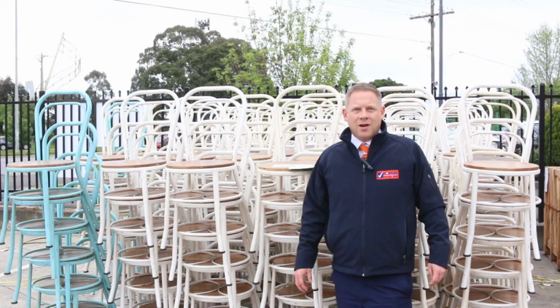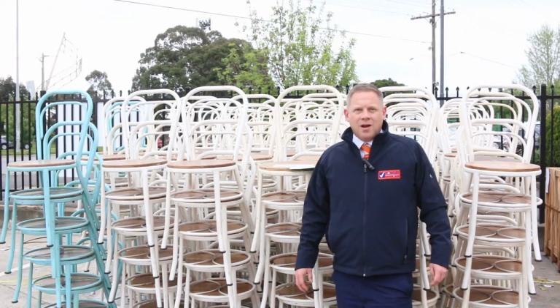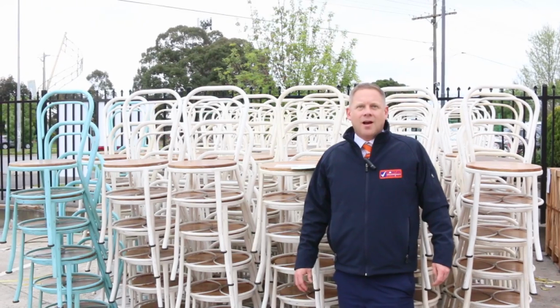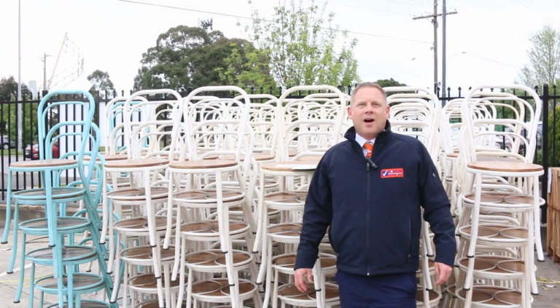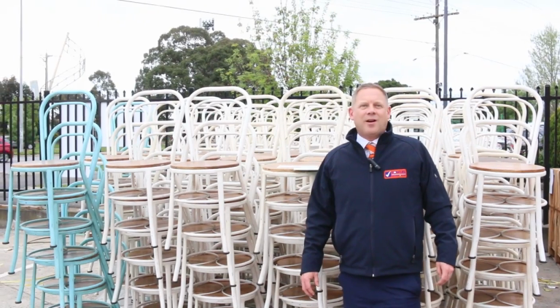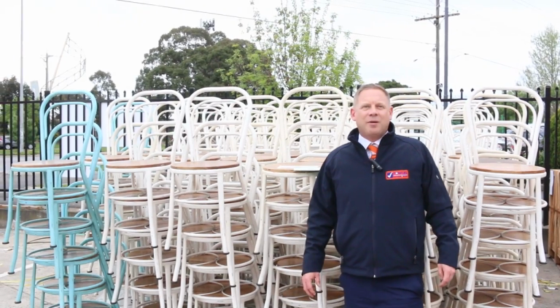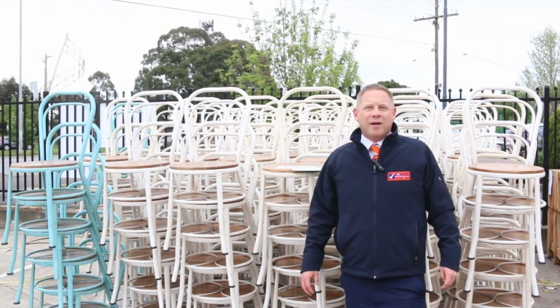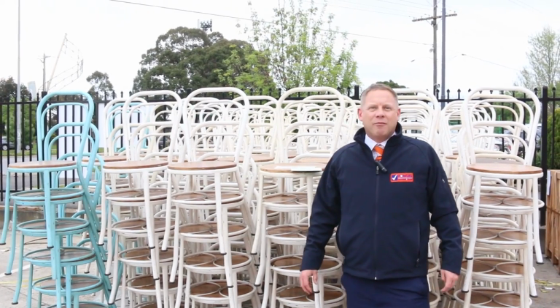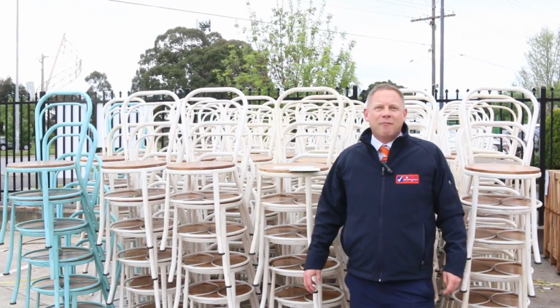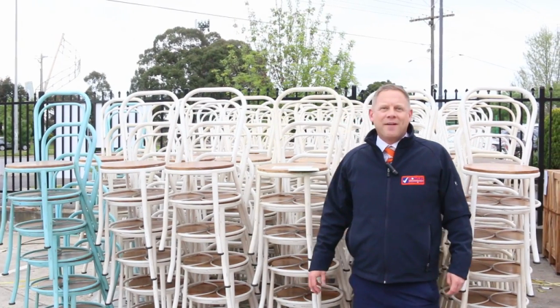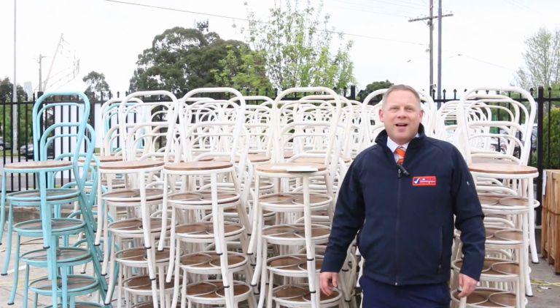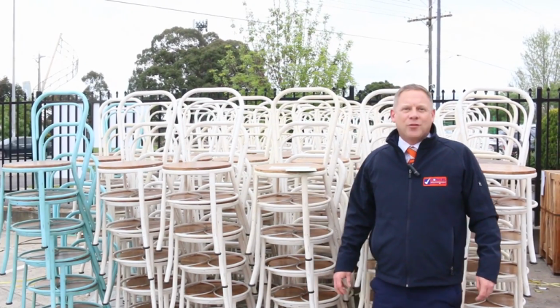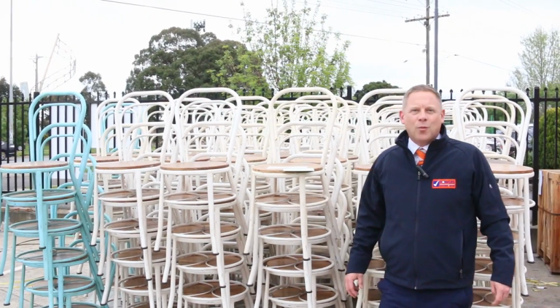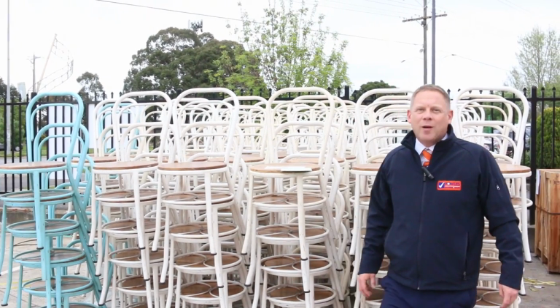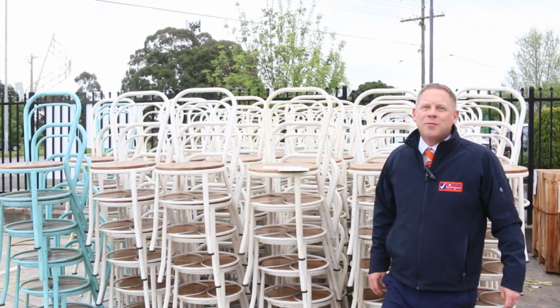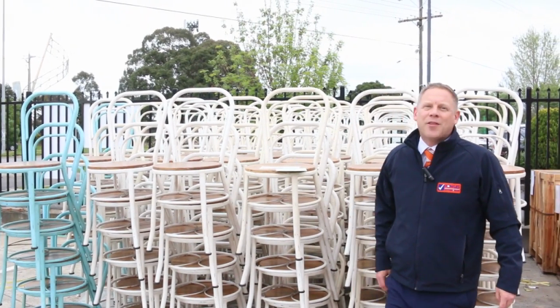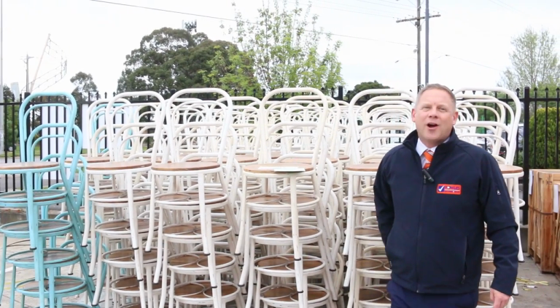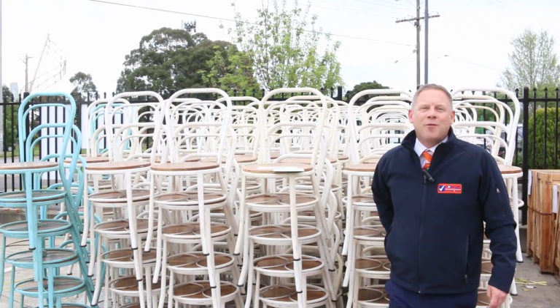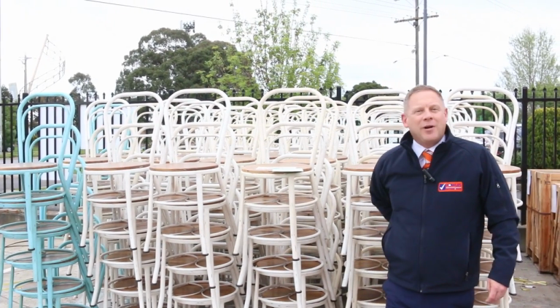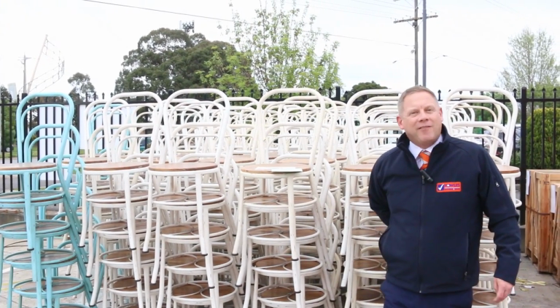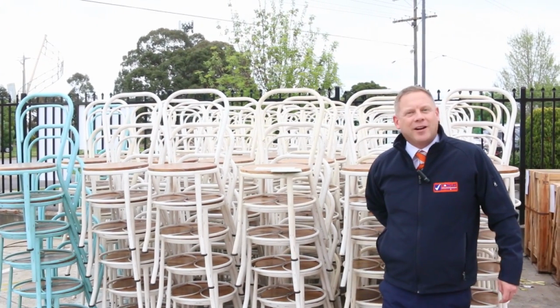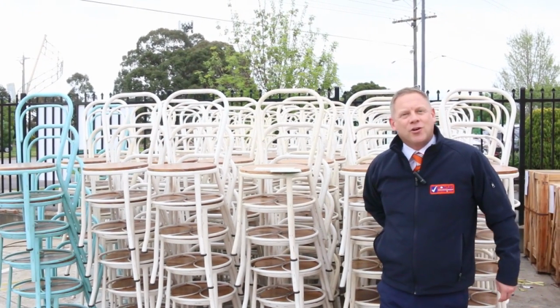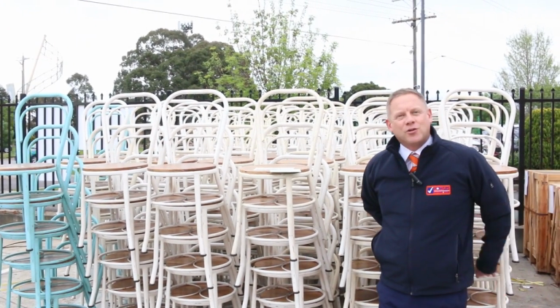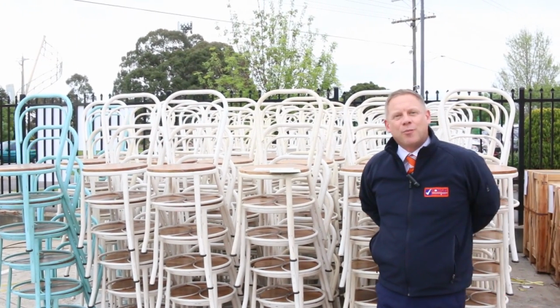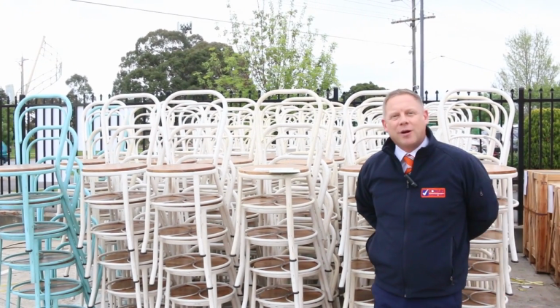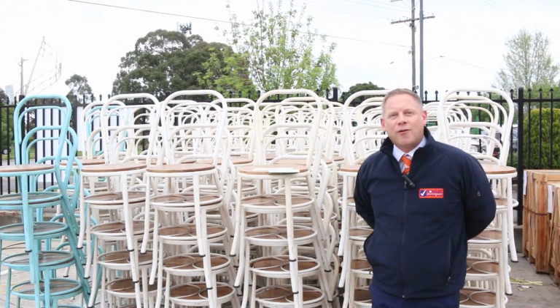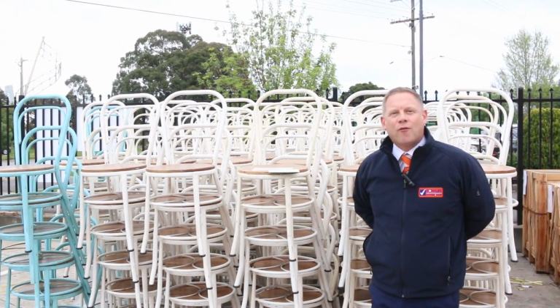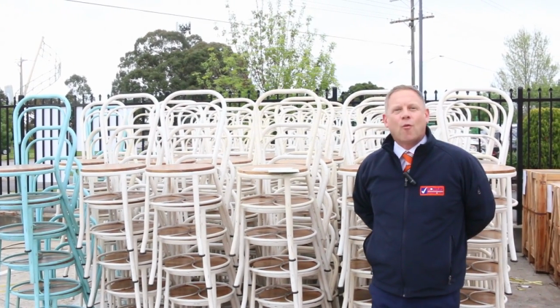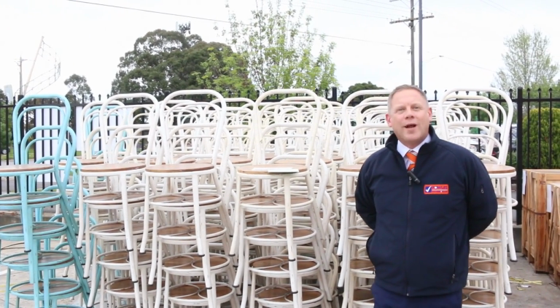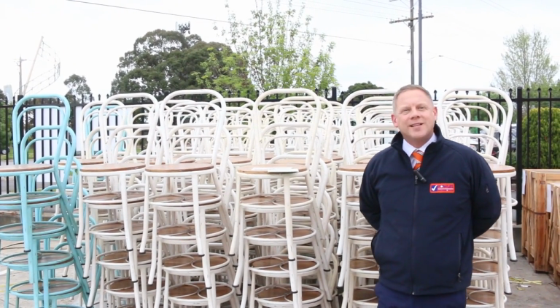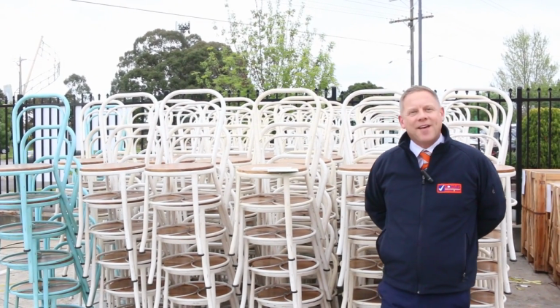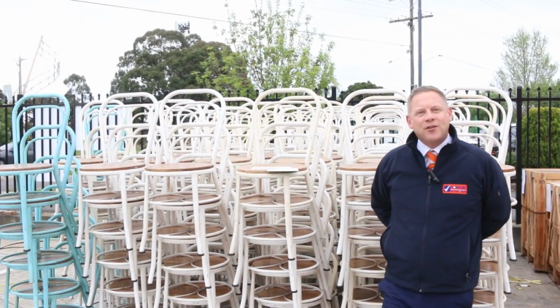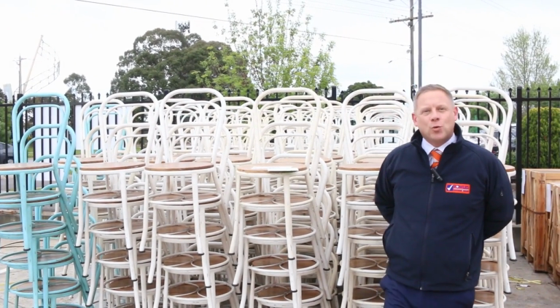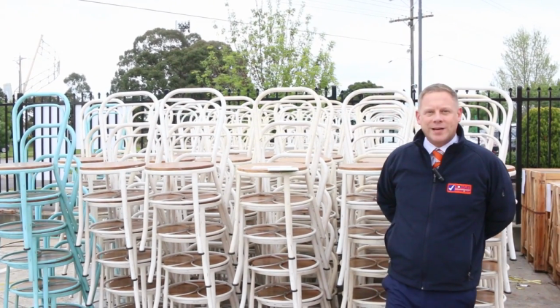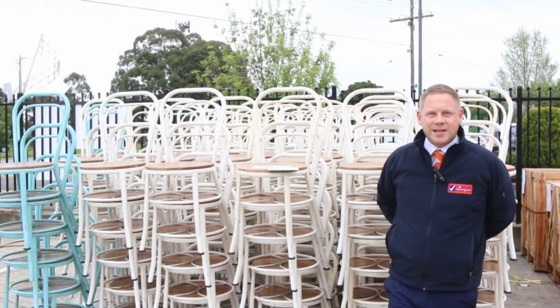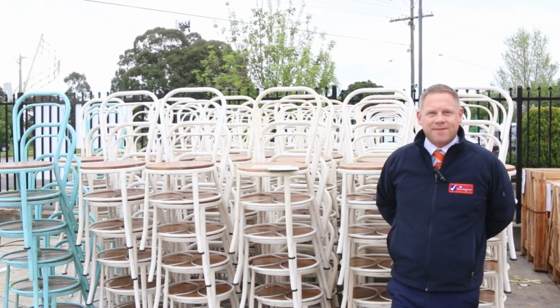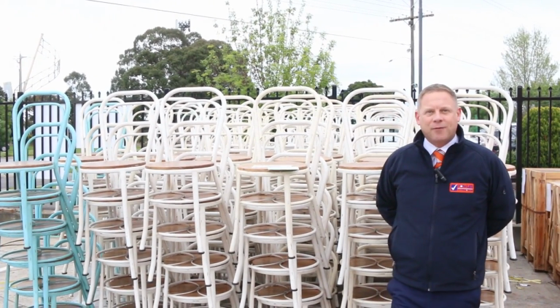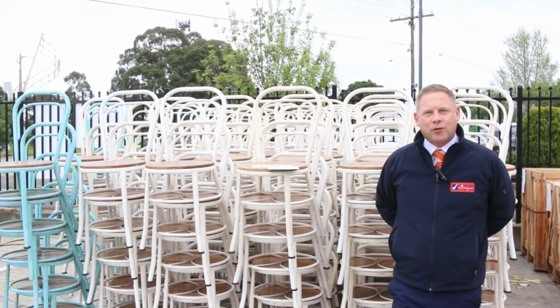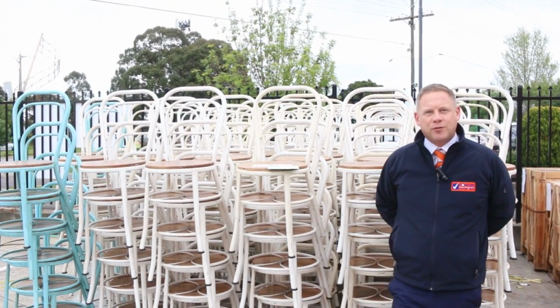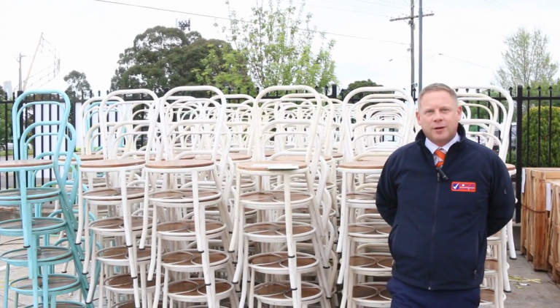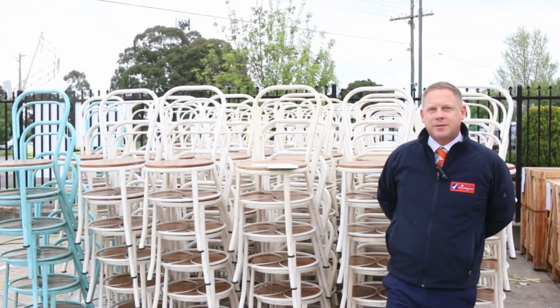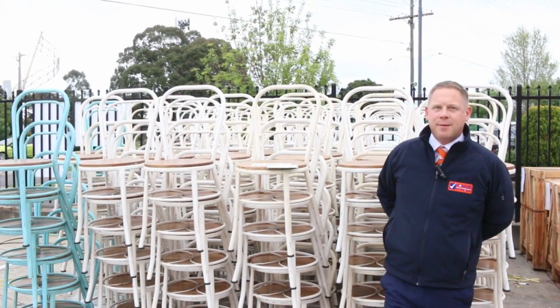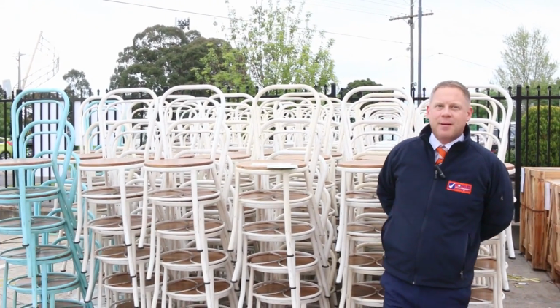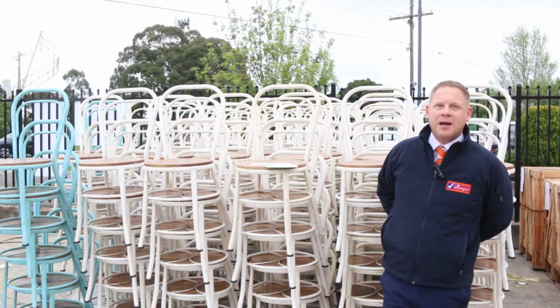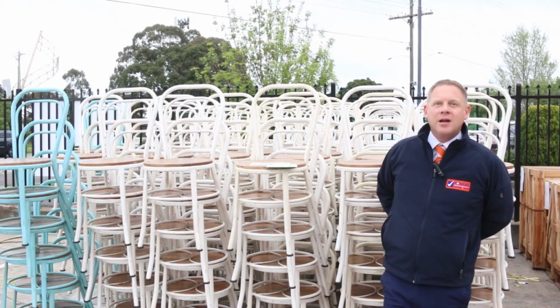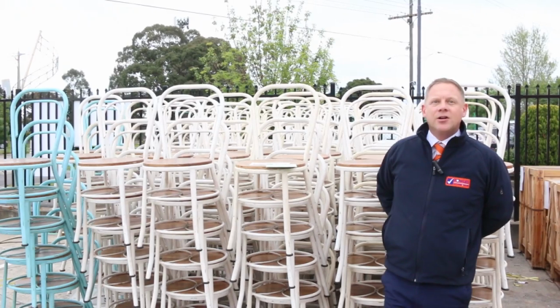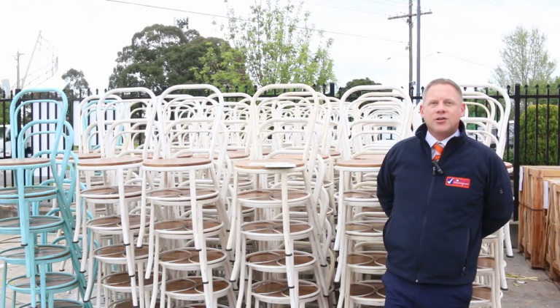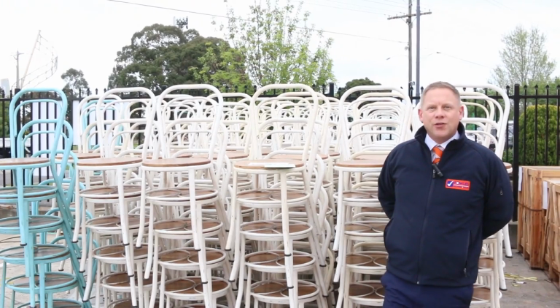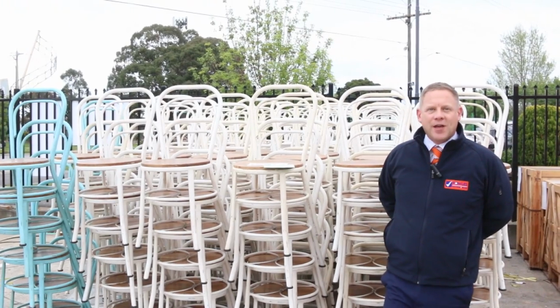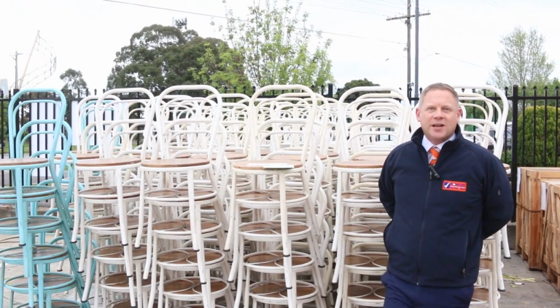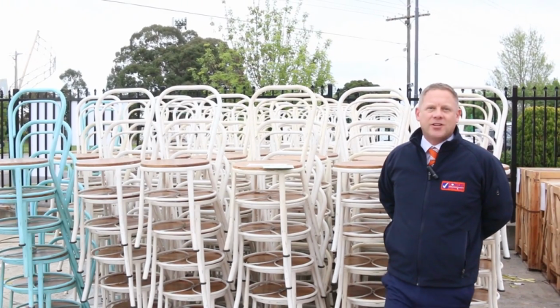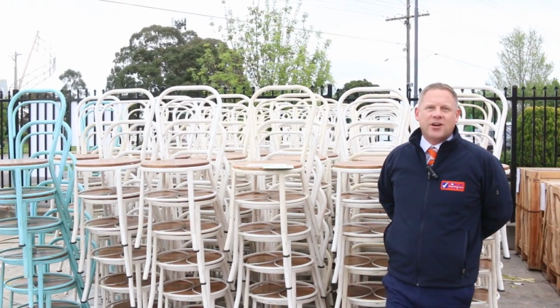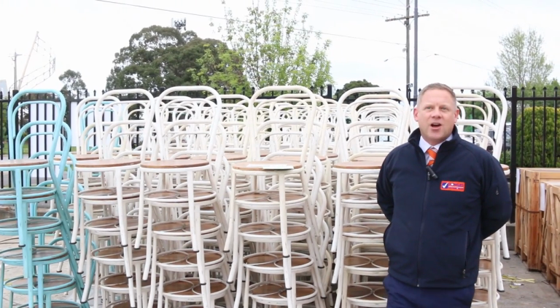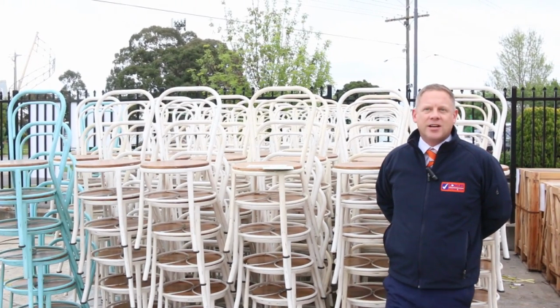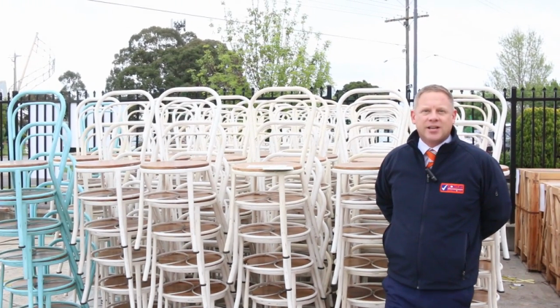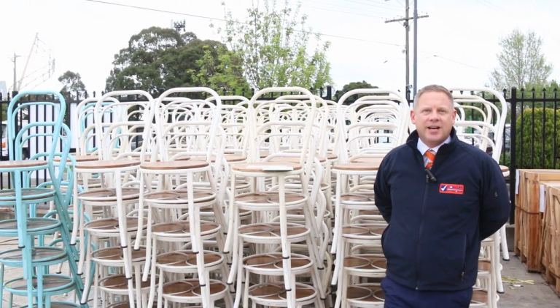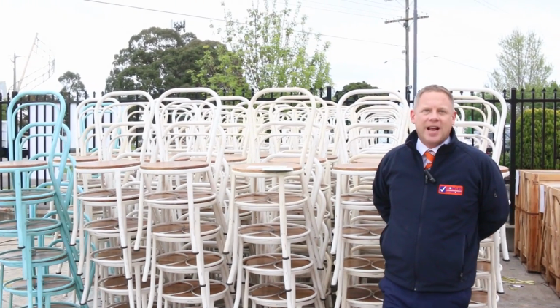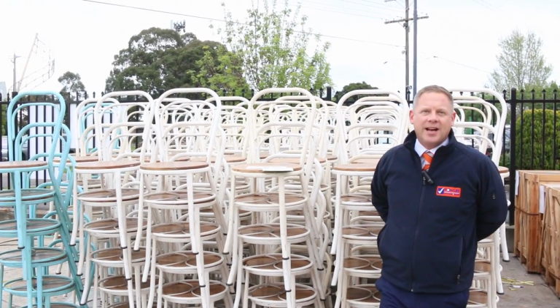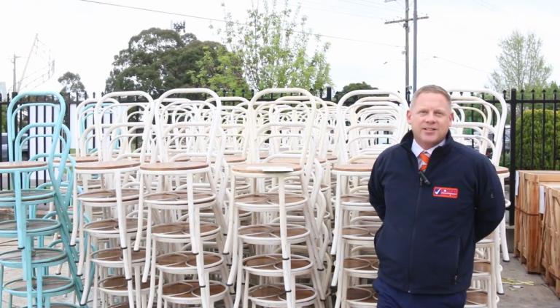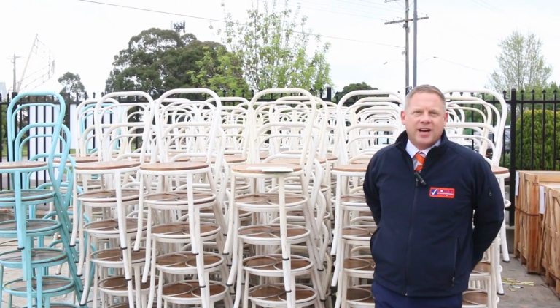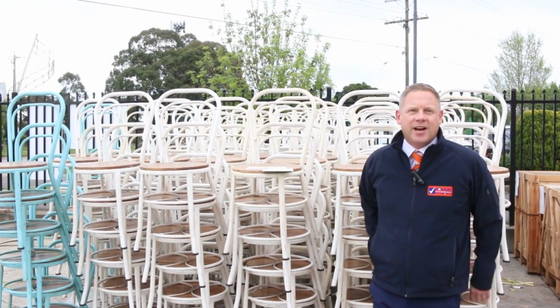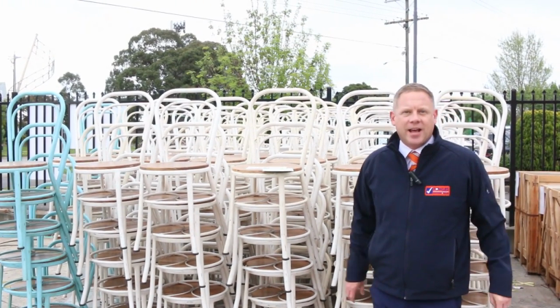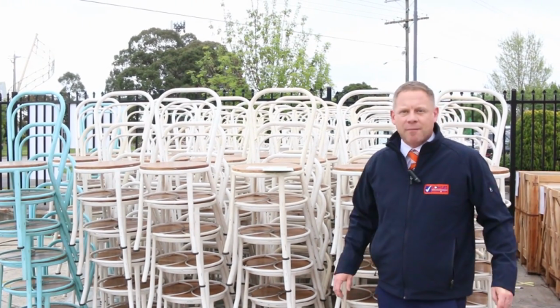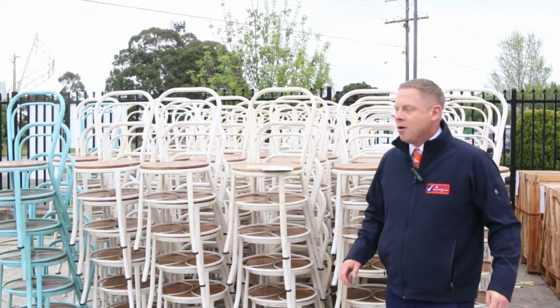Hi, I'm Liam from Fowles and welcome to the Home Renovators Auction Preview for Wednesday the 25th of September 2019 at 10am.